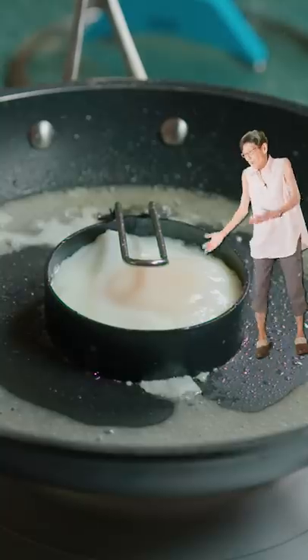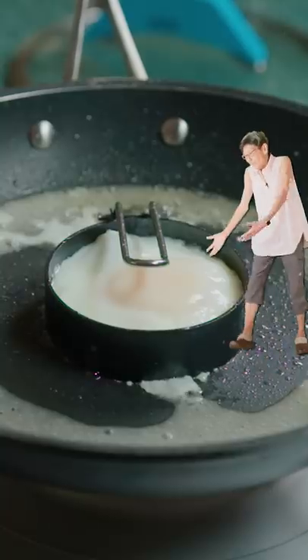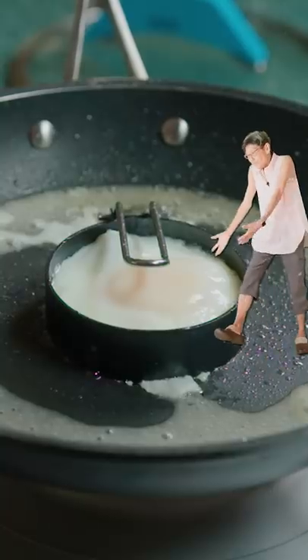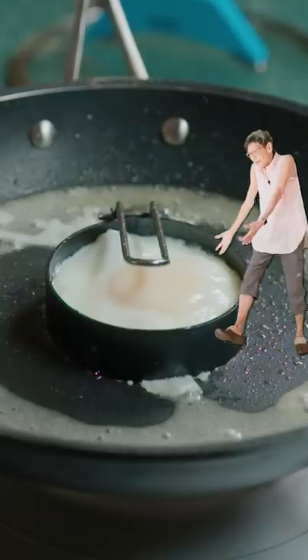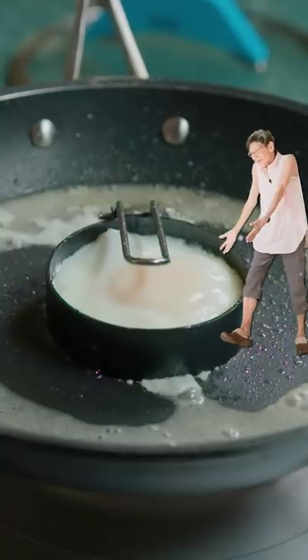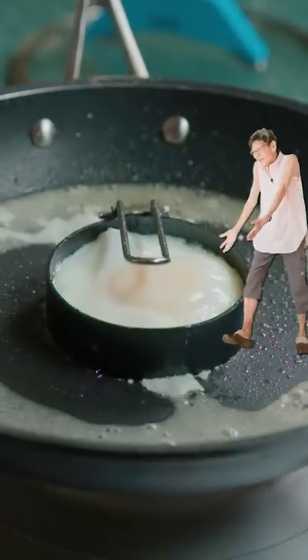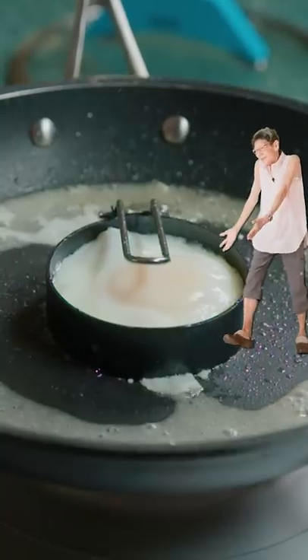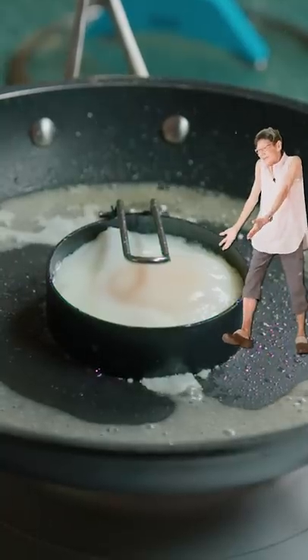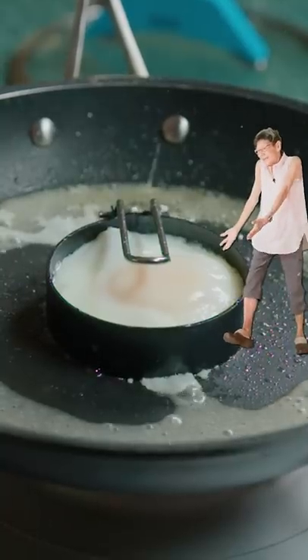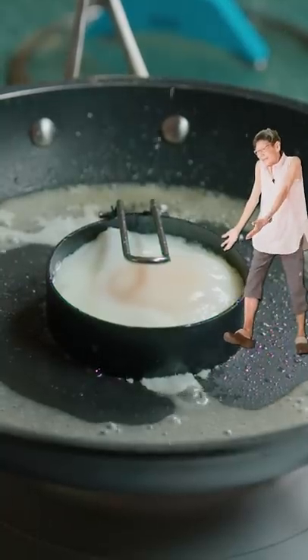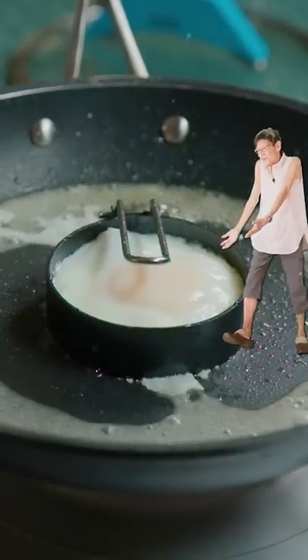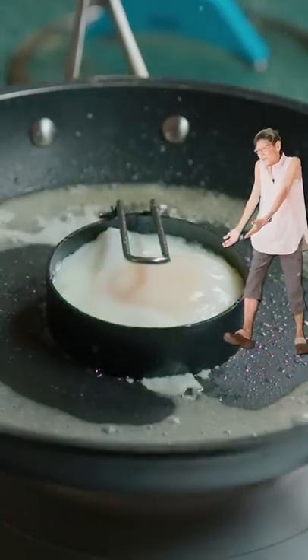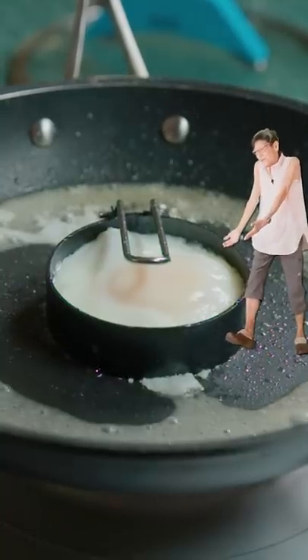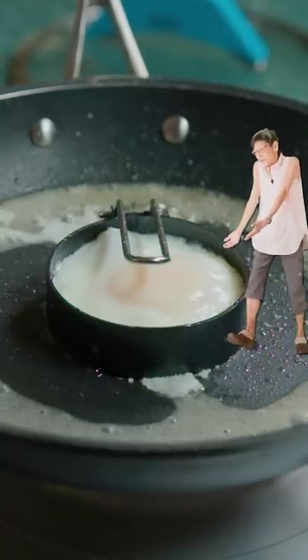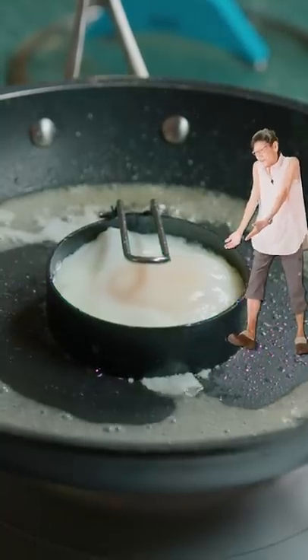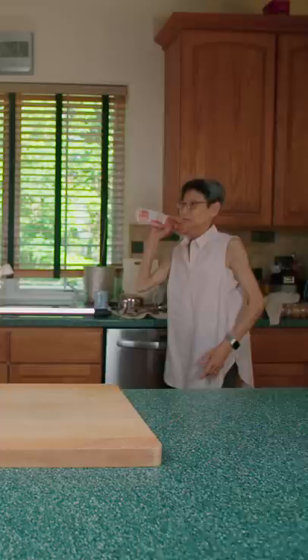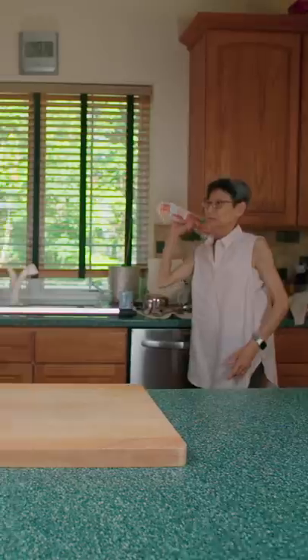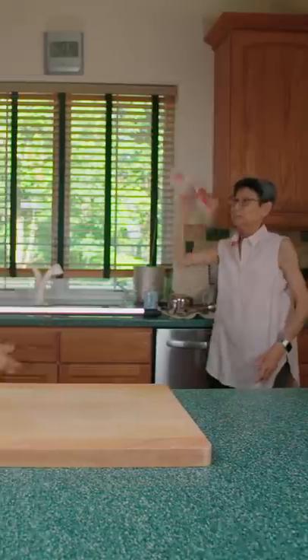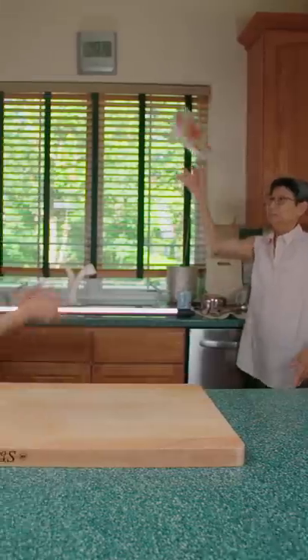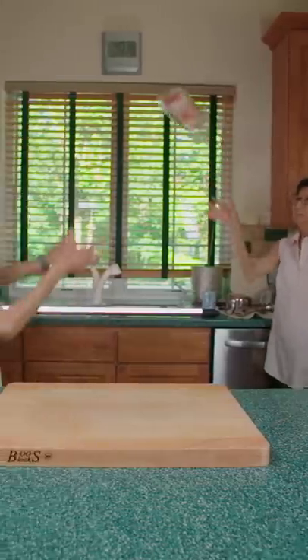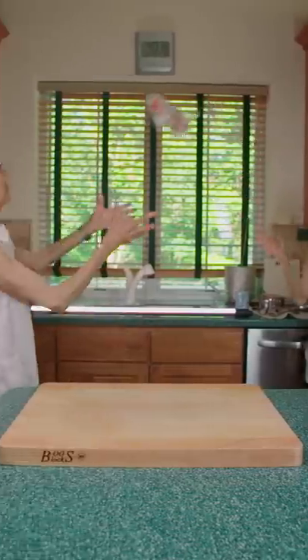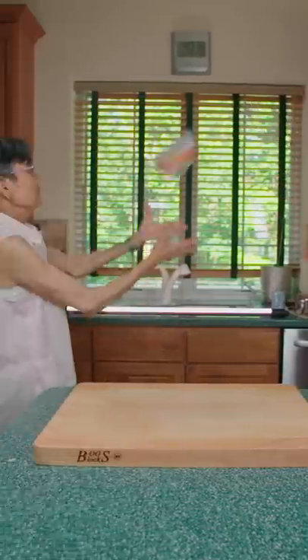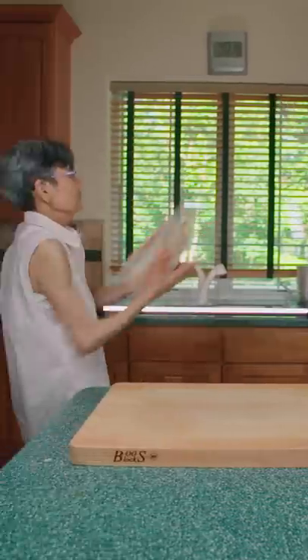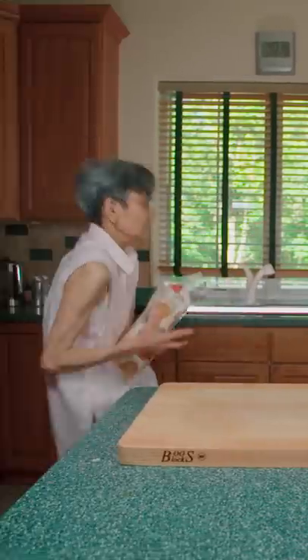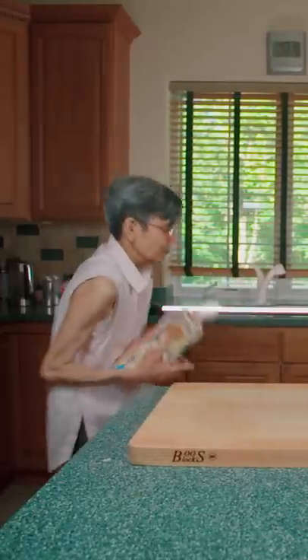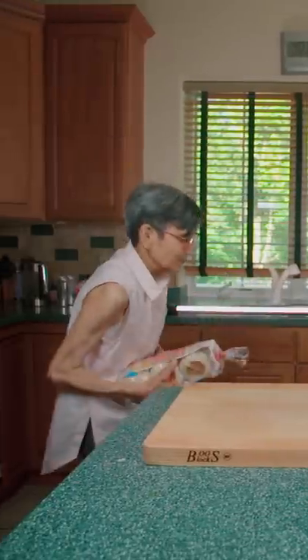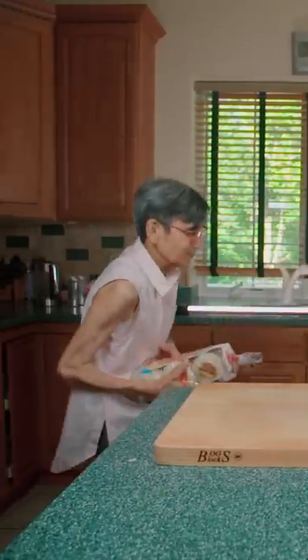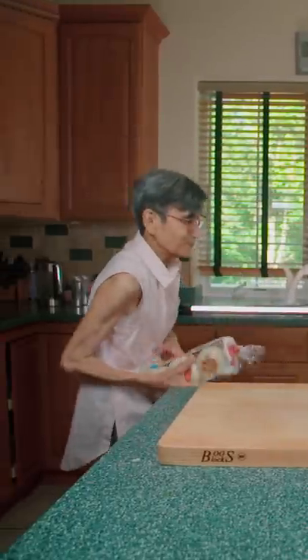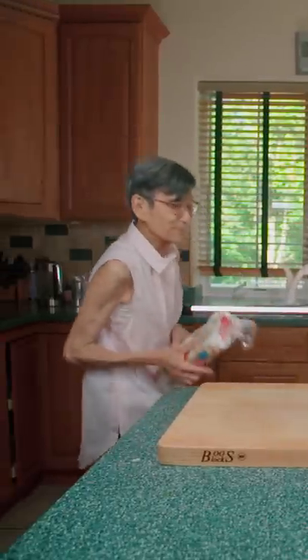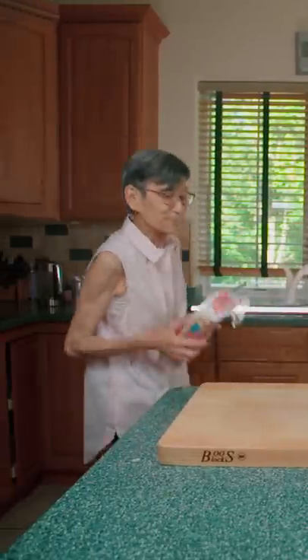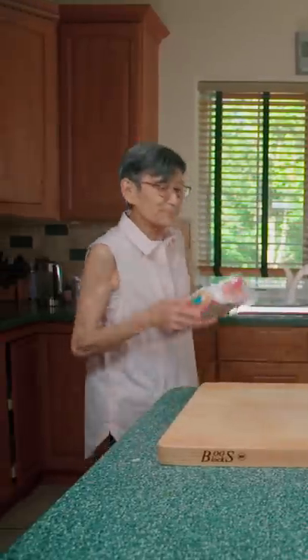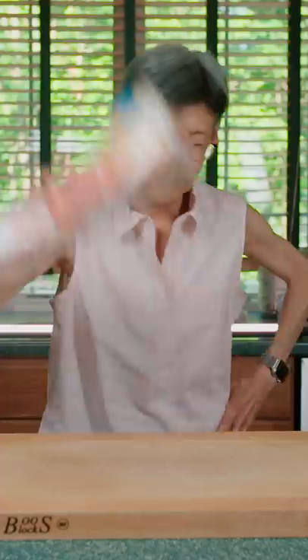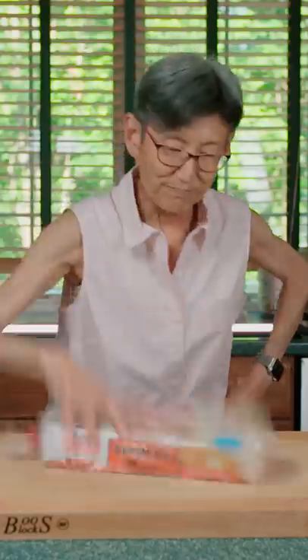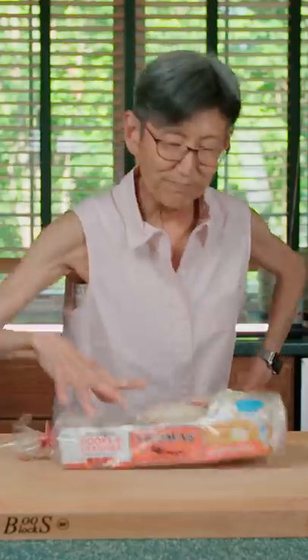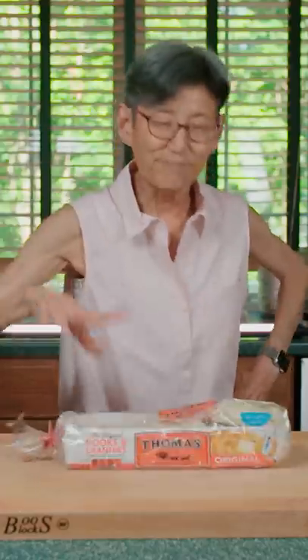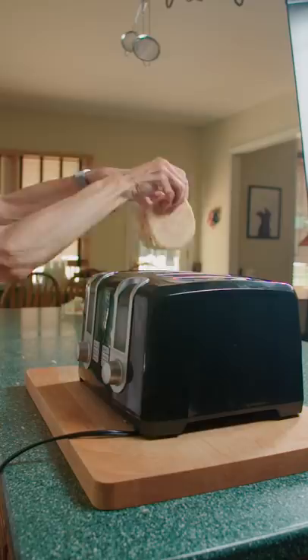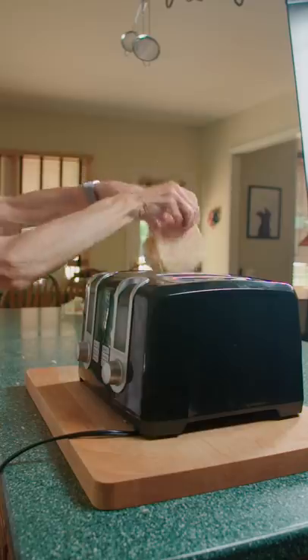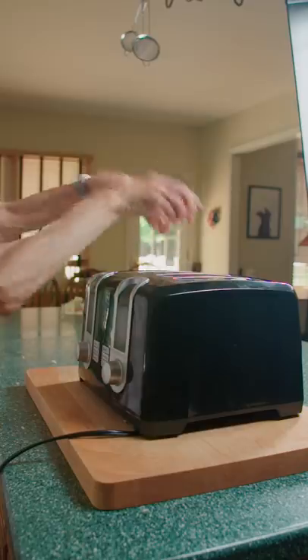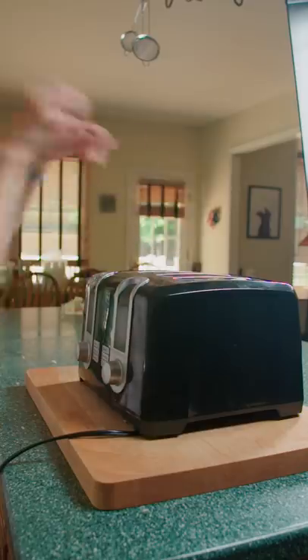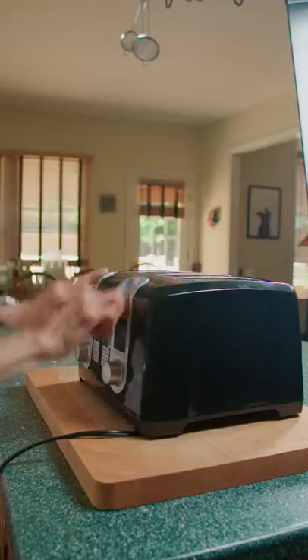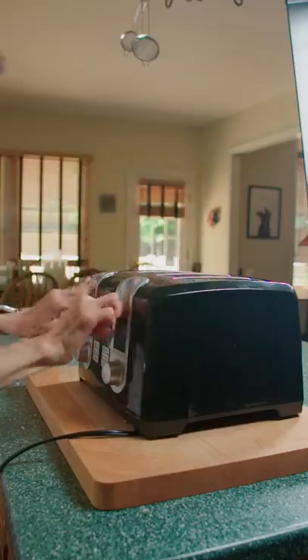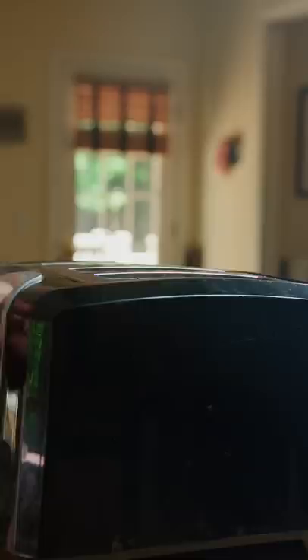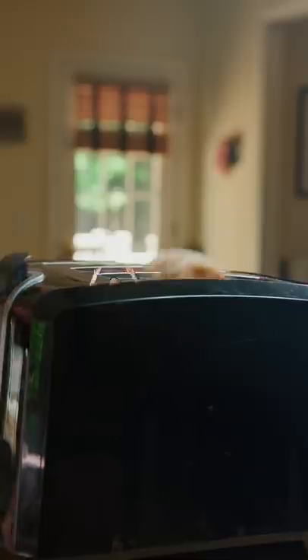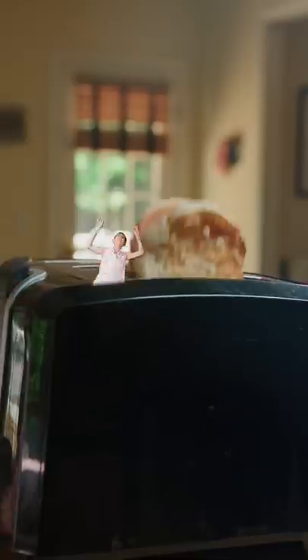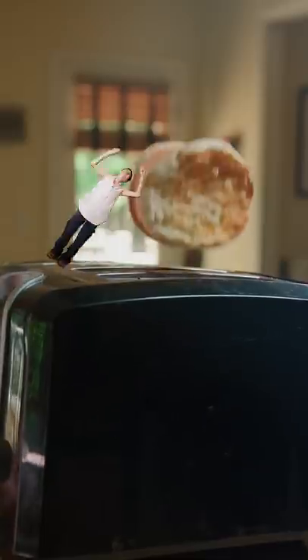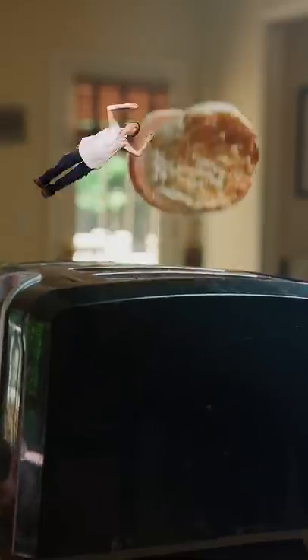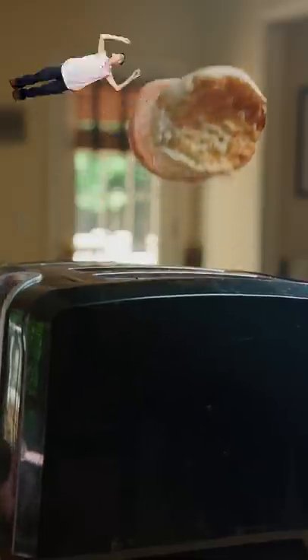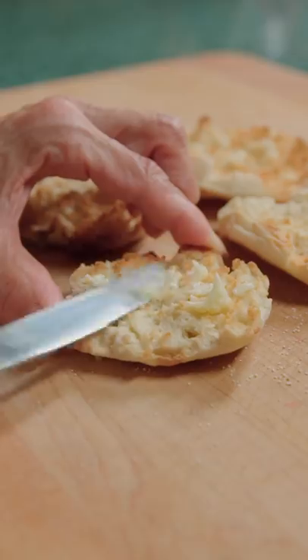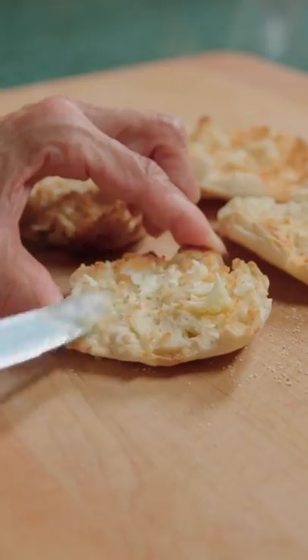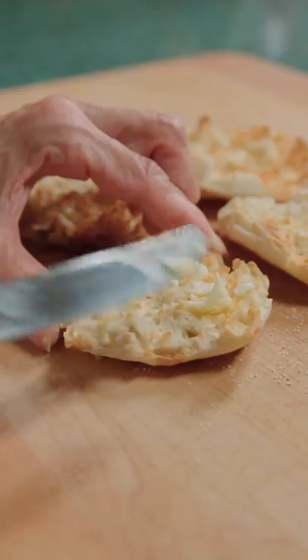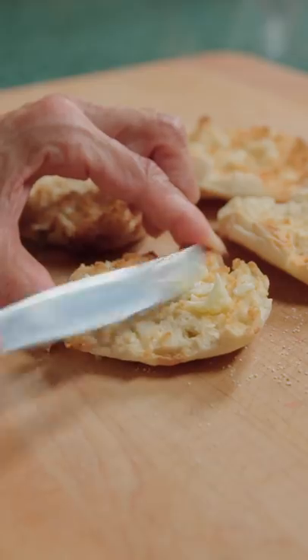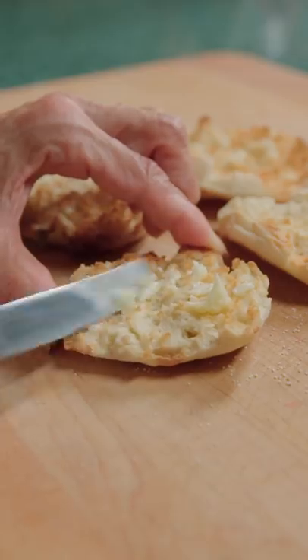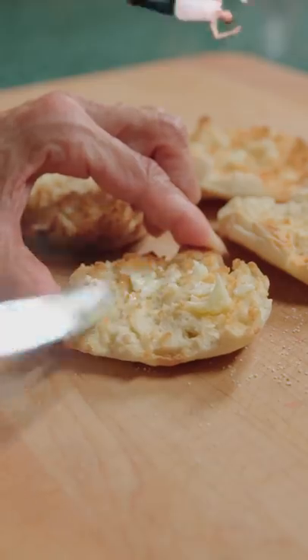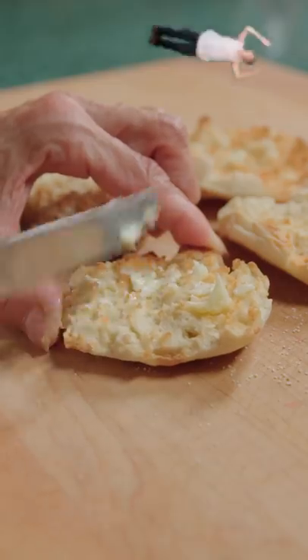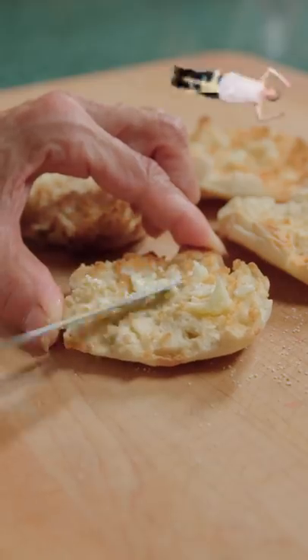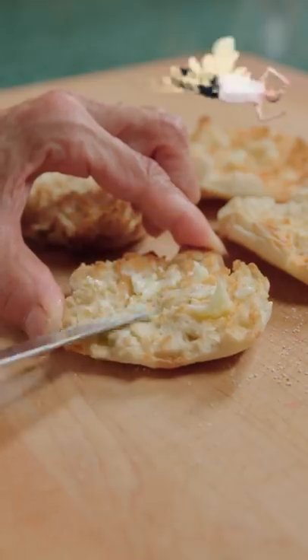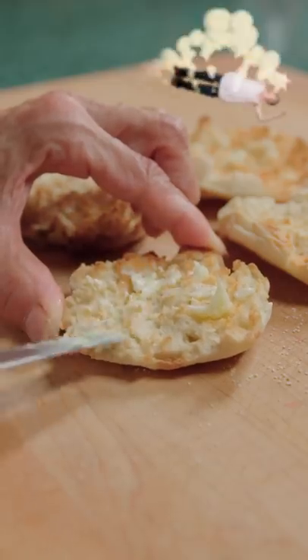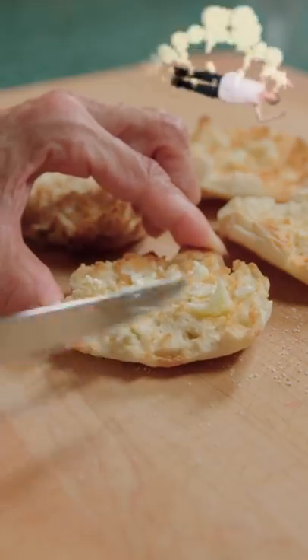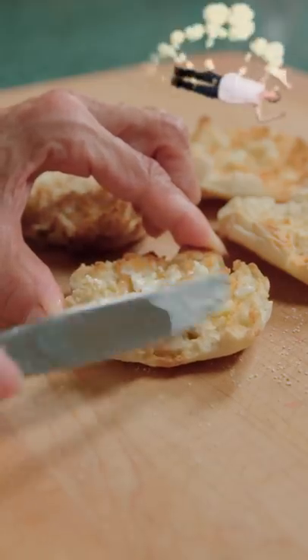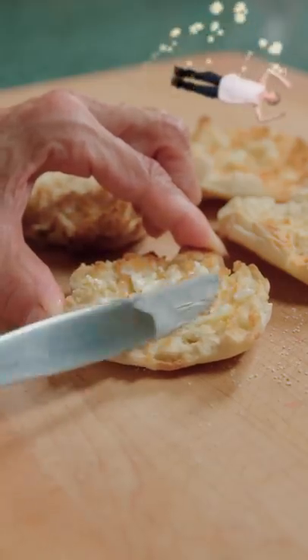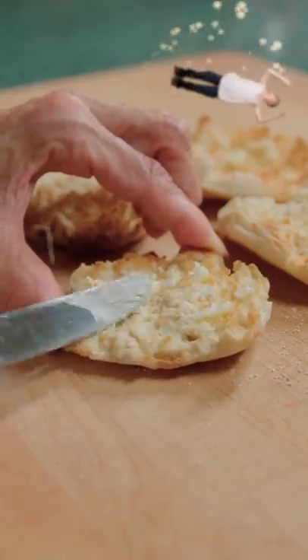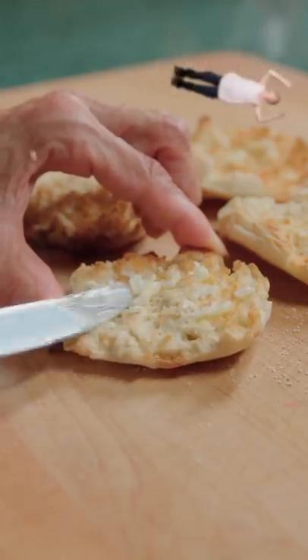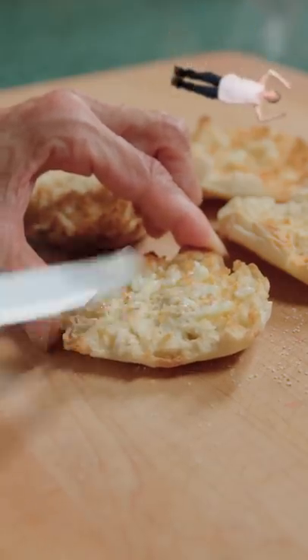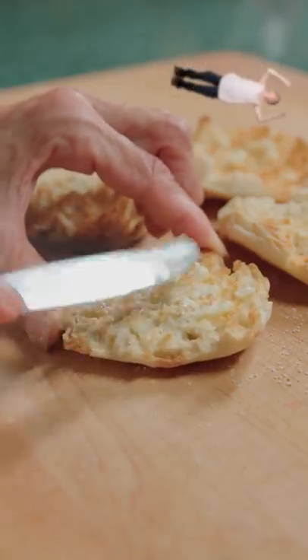Wham bam, thank you ma'am. Throw yourself an English muffin and toast it. Immediately hit it with butter.